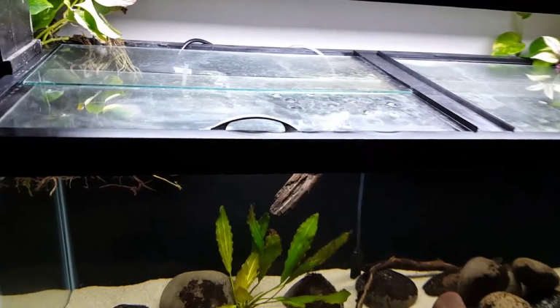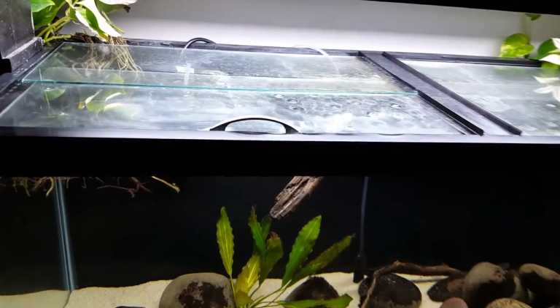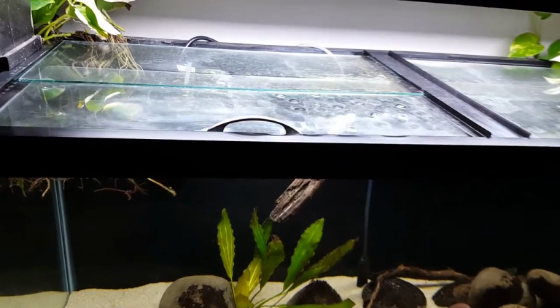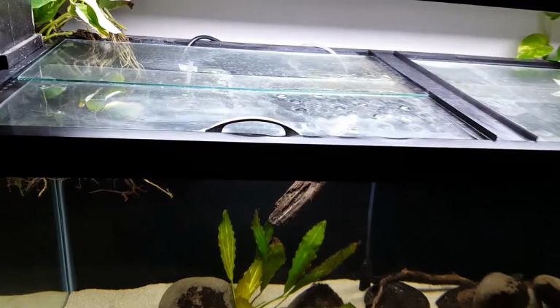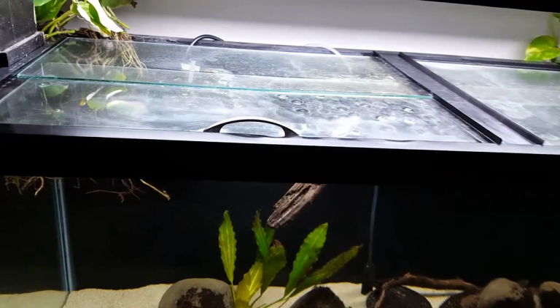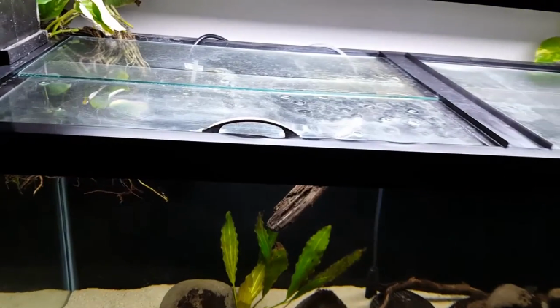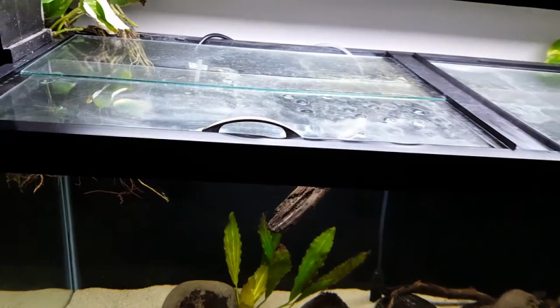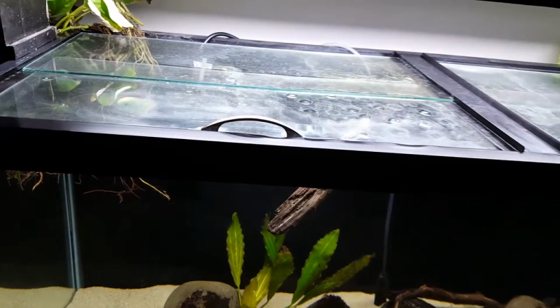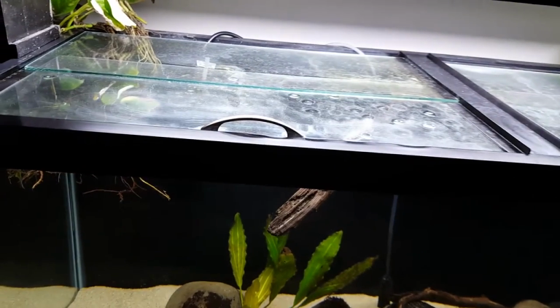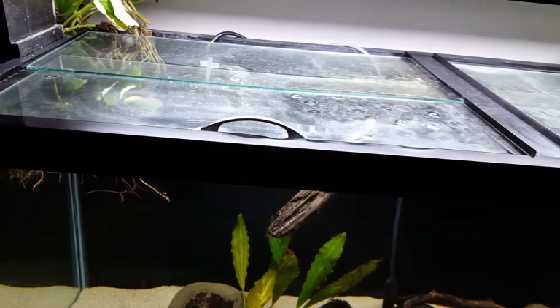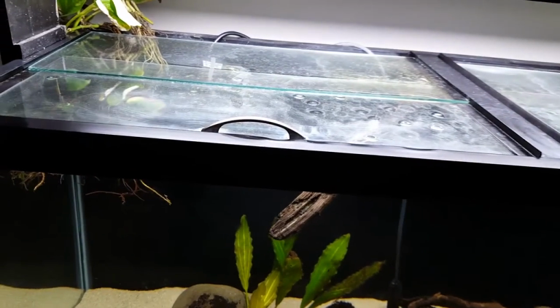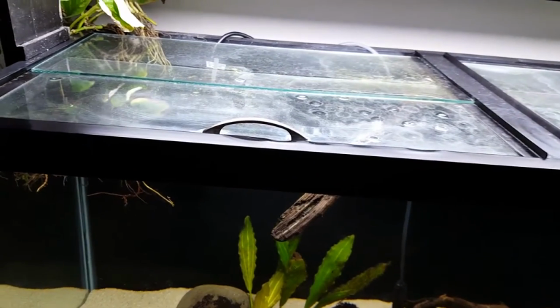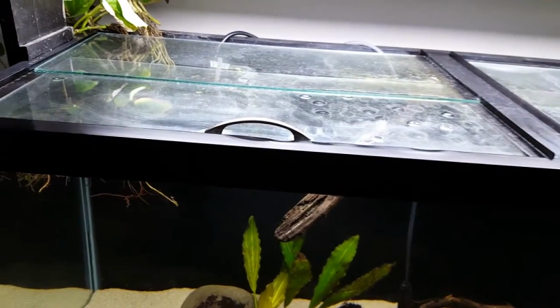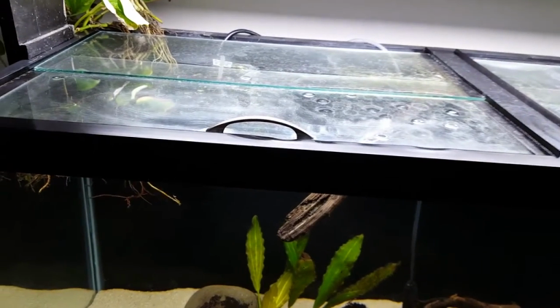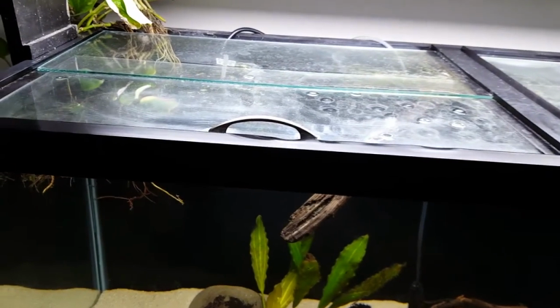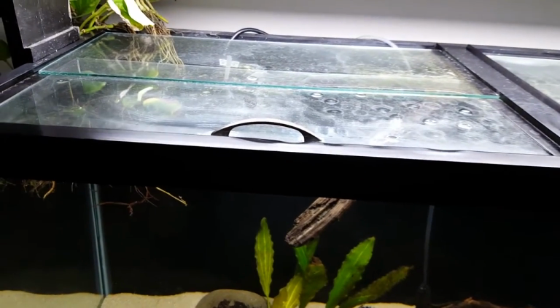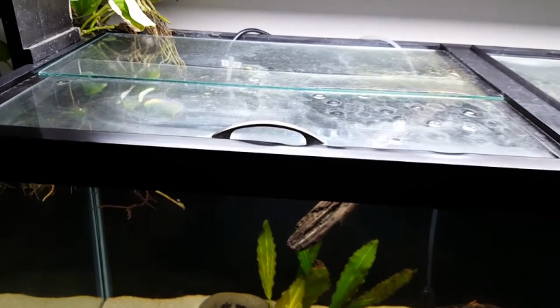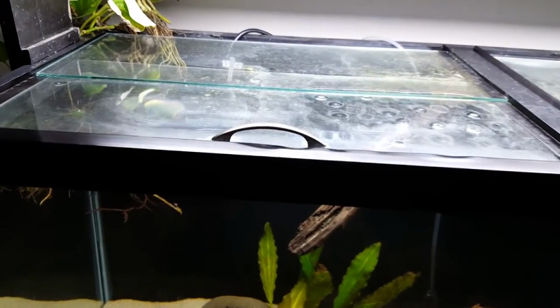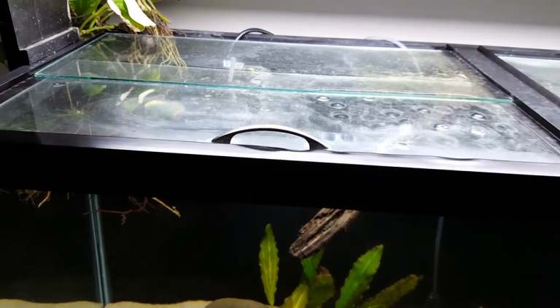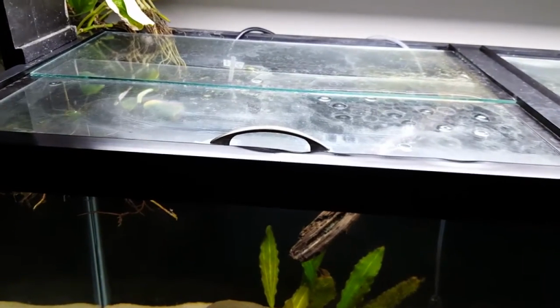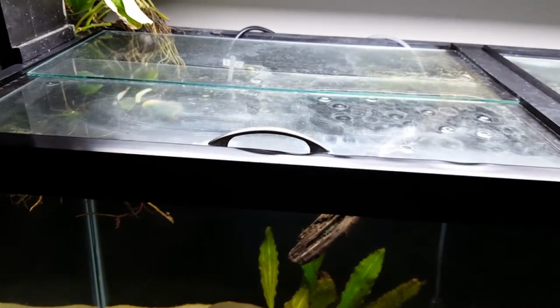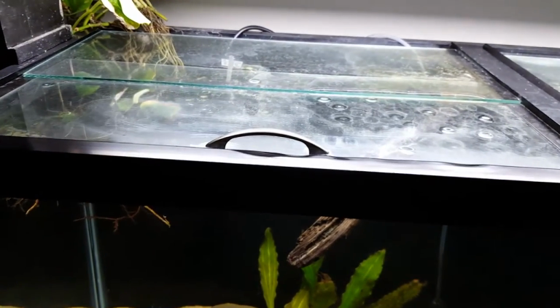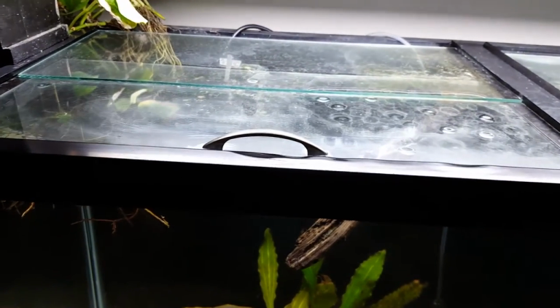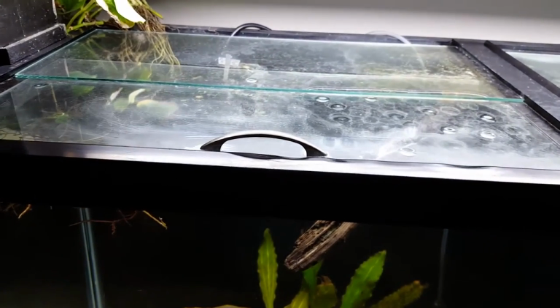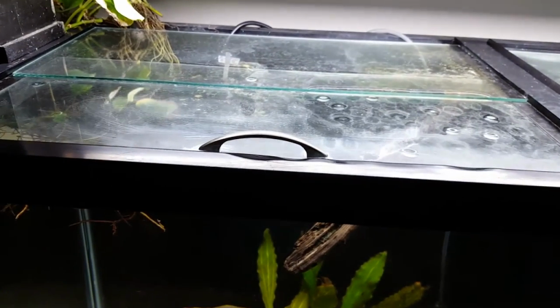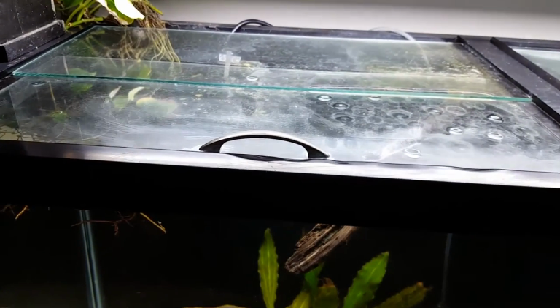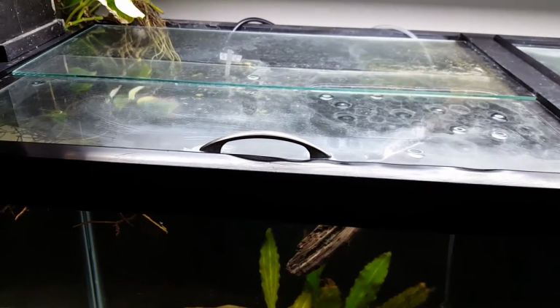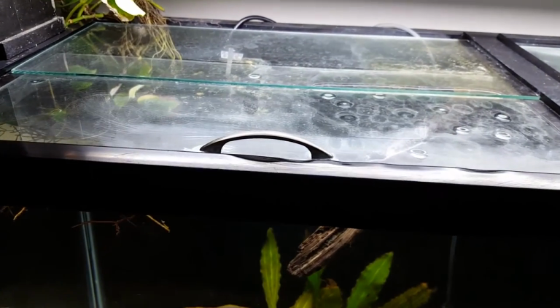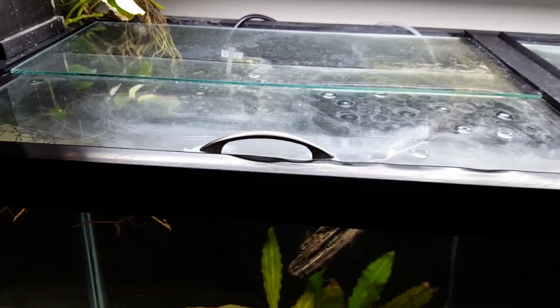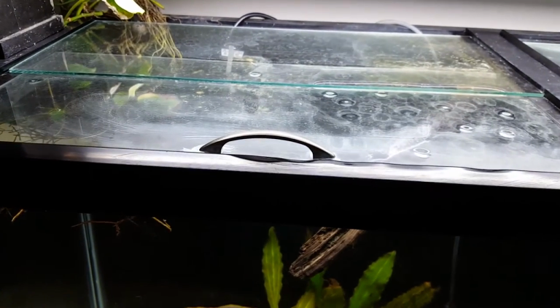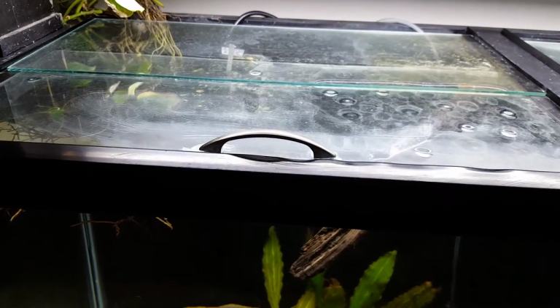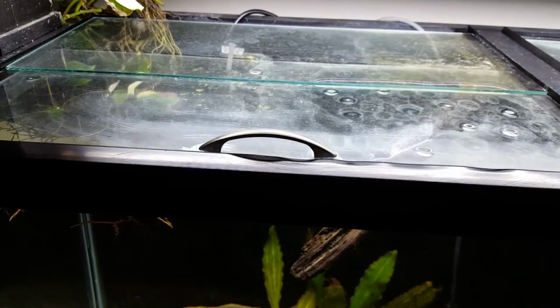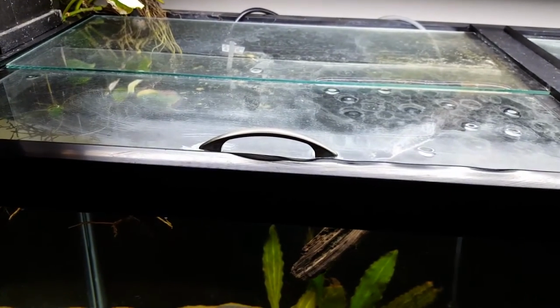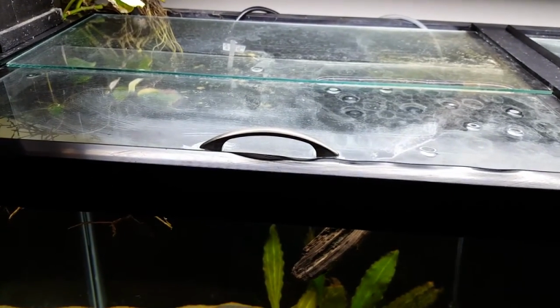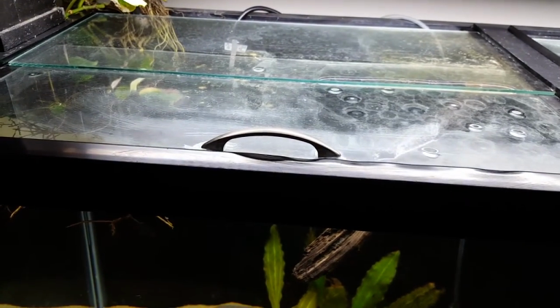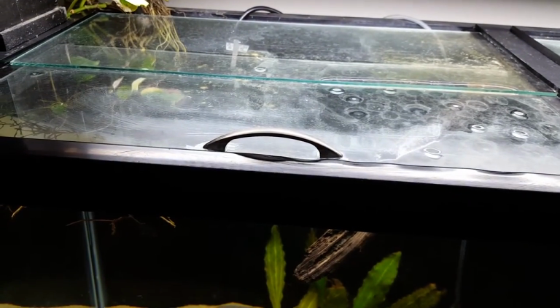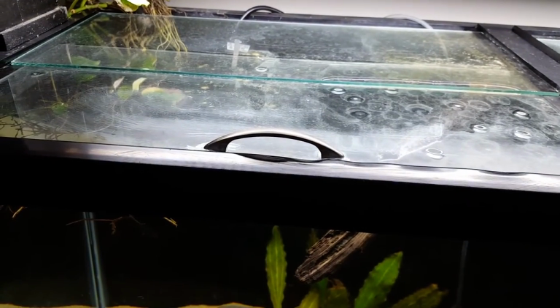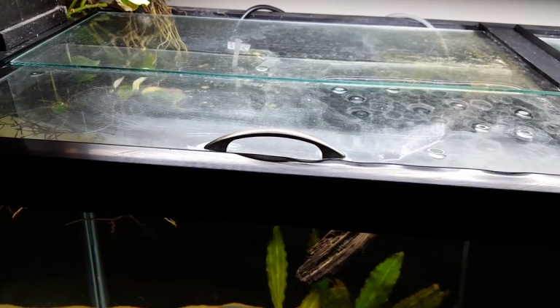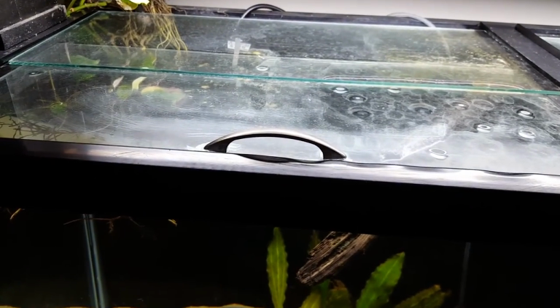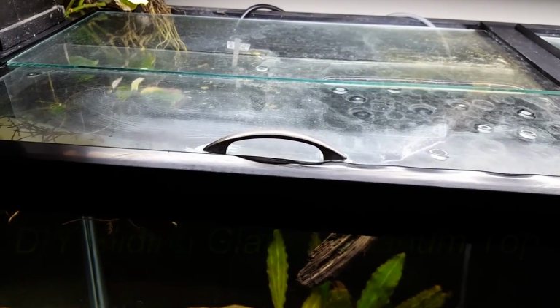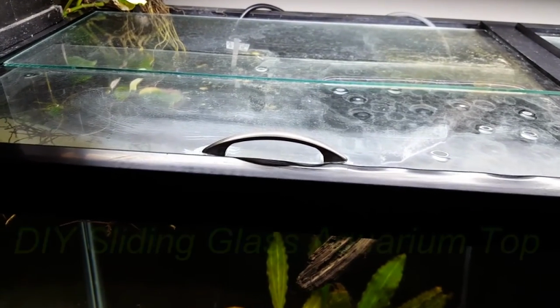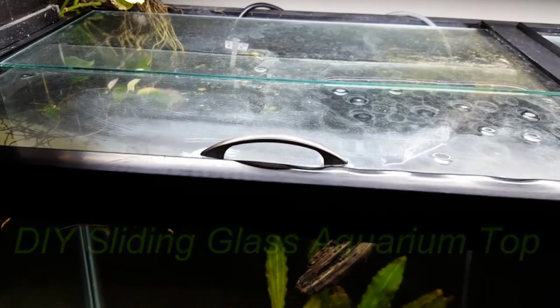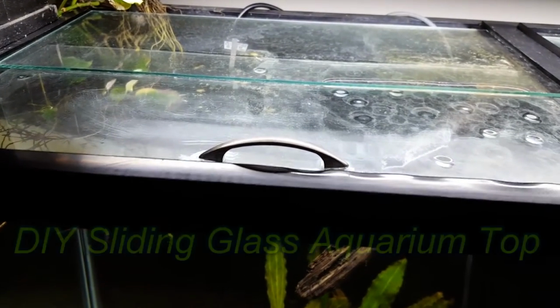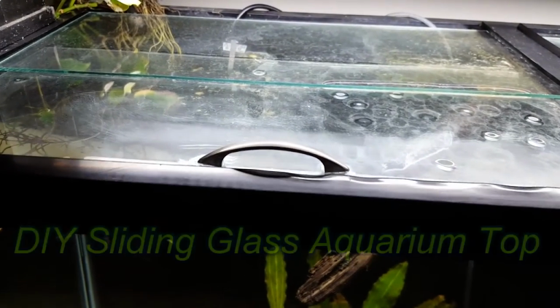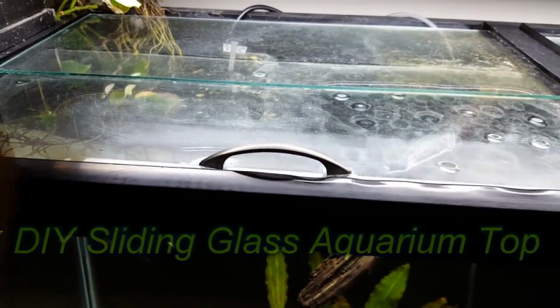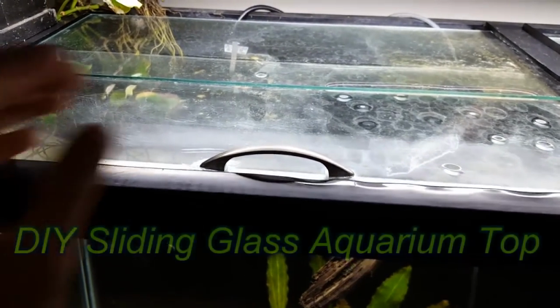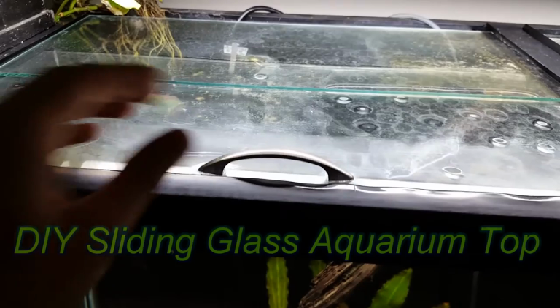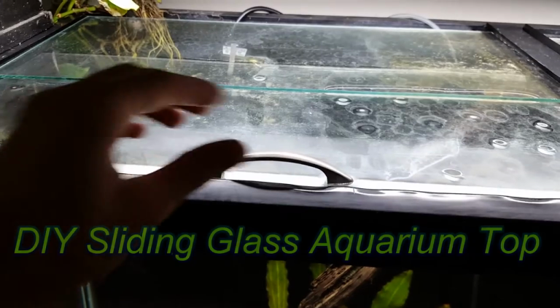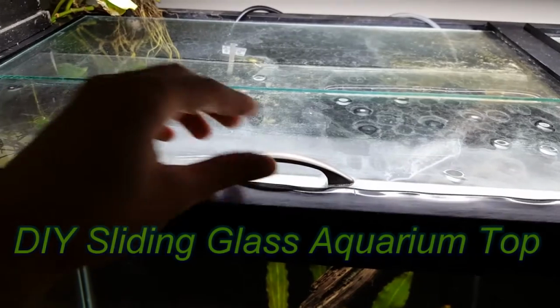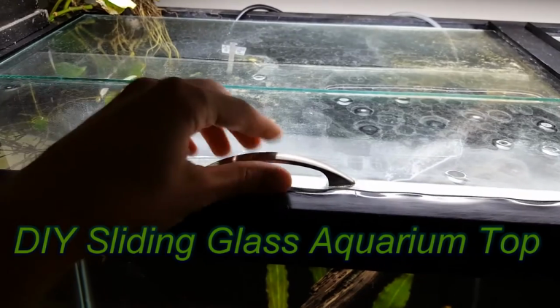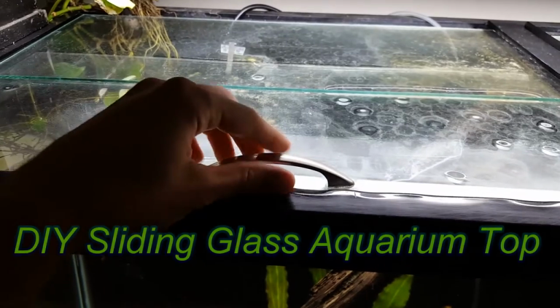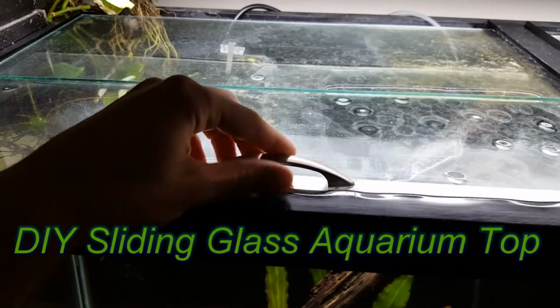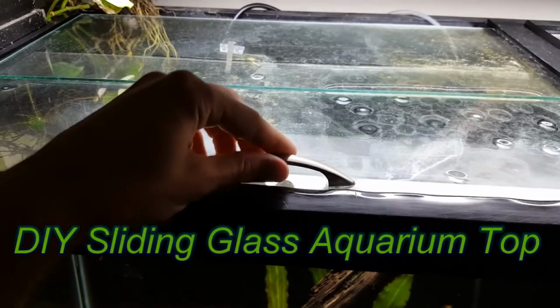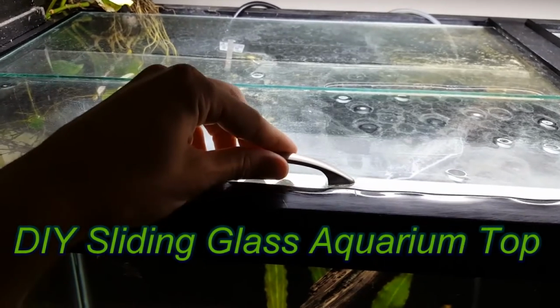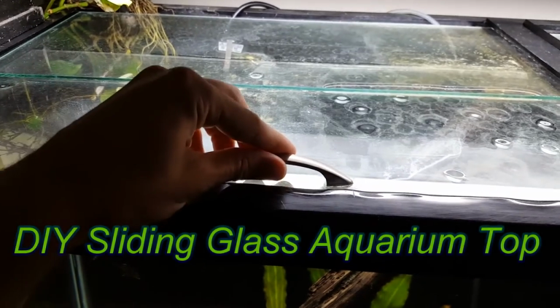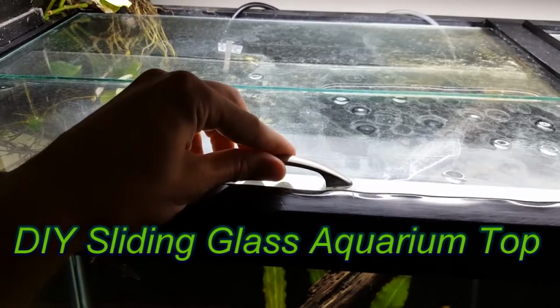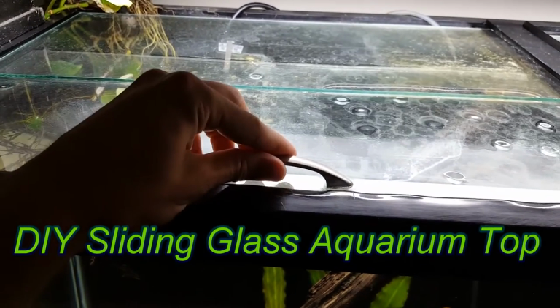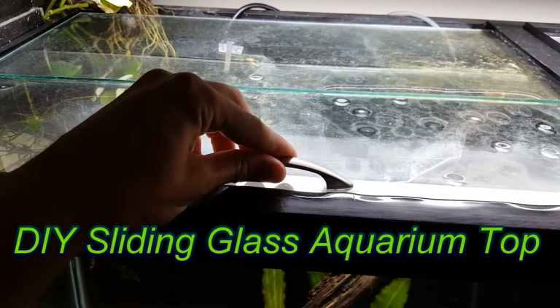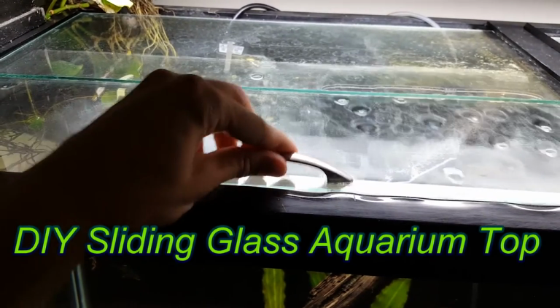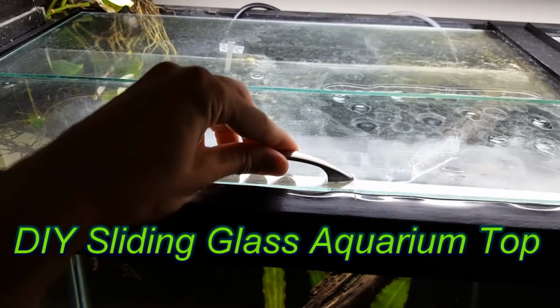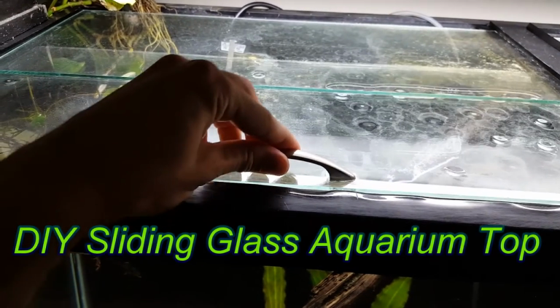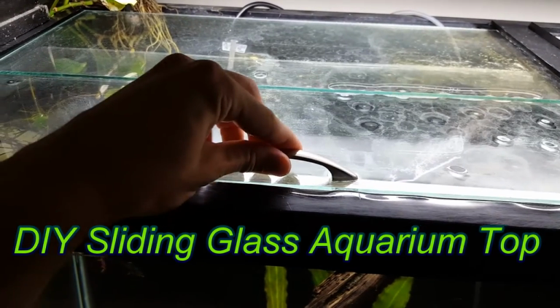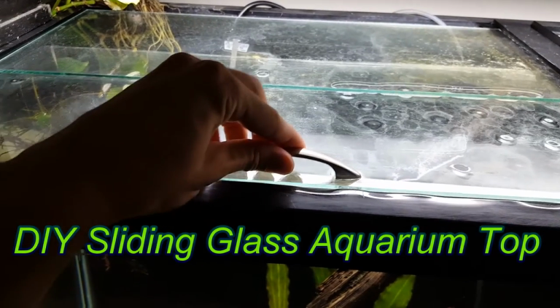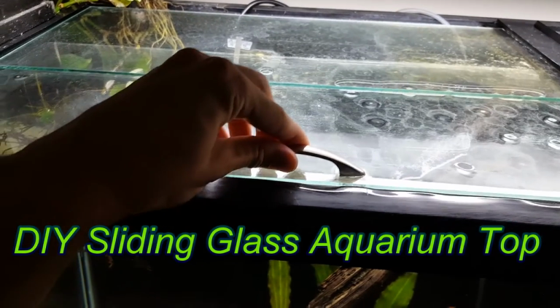Hello YouTube, this is TheAquaStudent, and today we are going to learn how to construct a DIY sliding glass aquarium top.